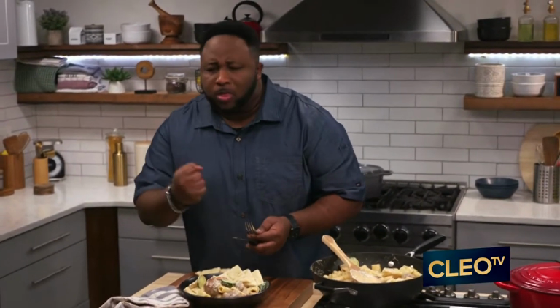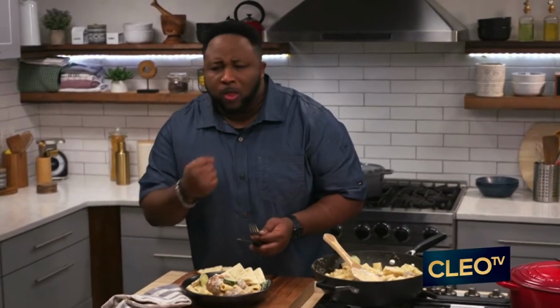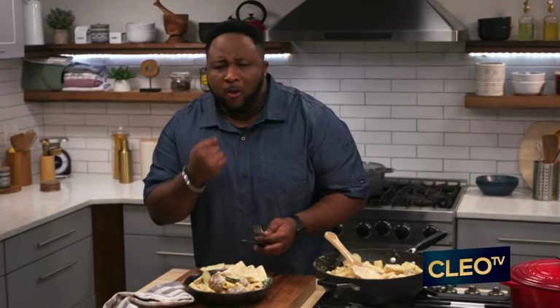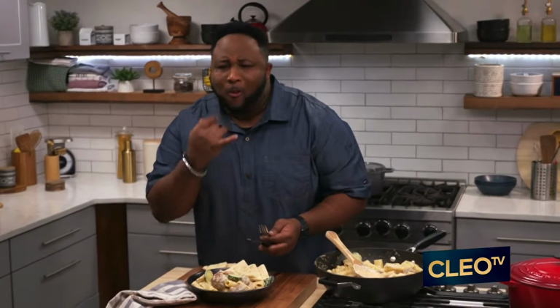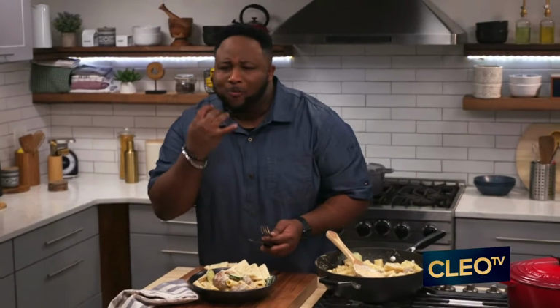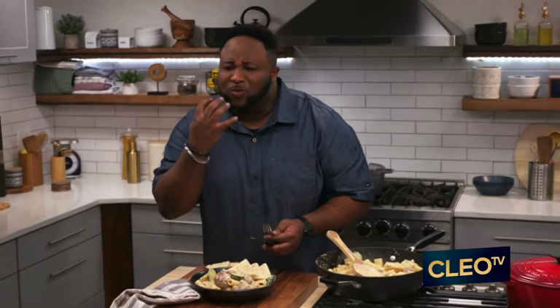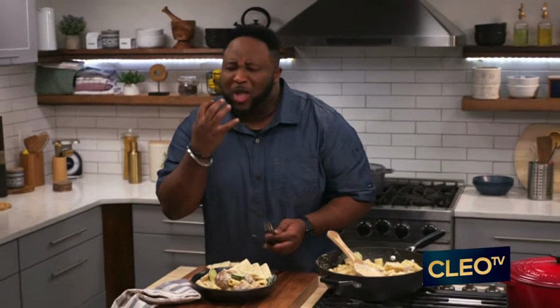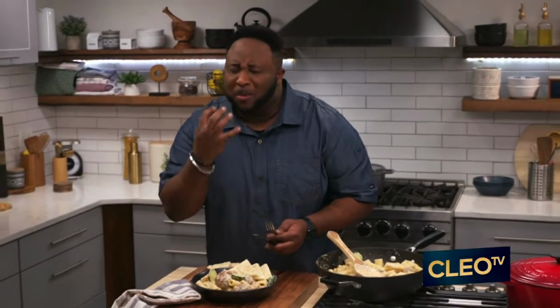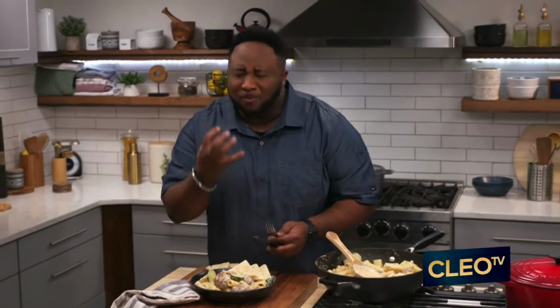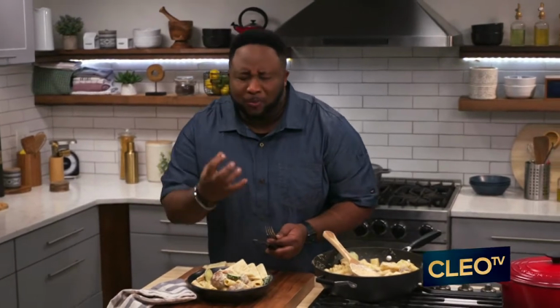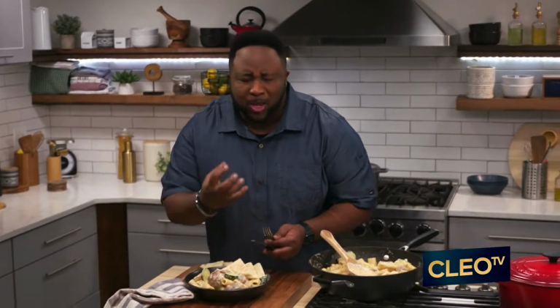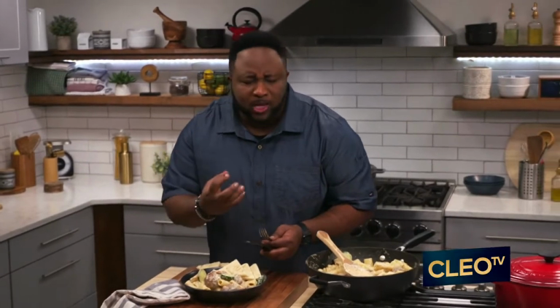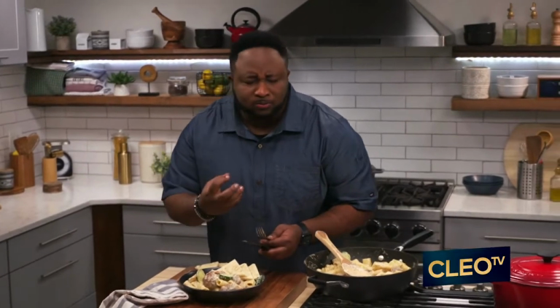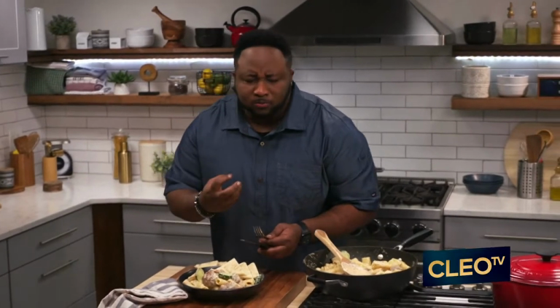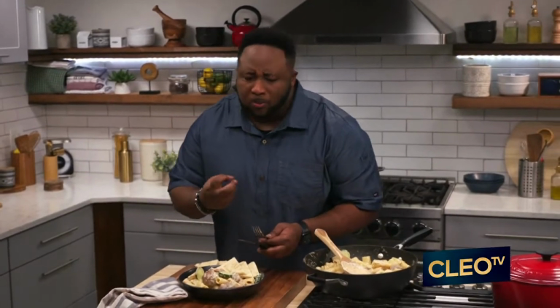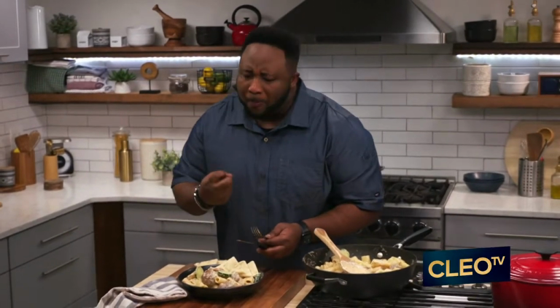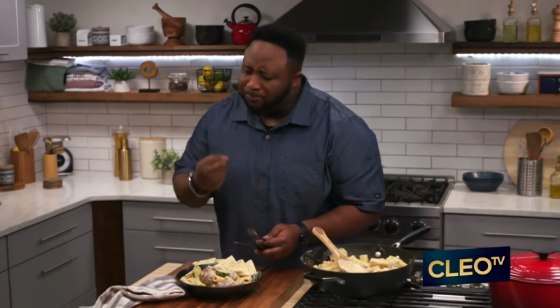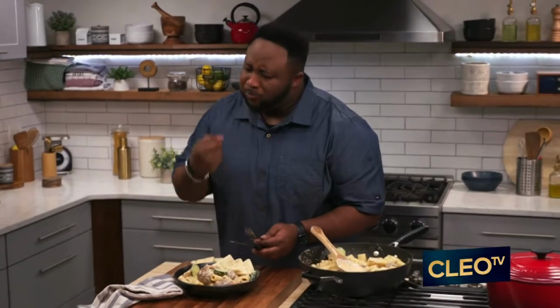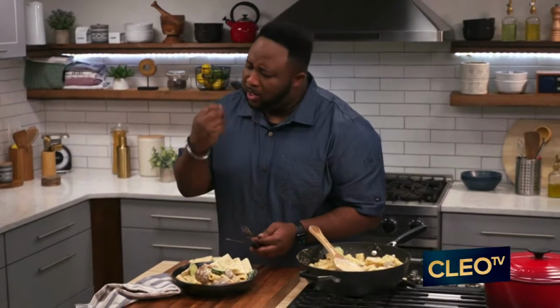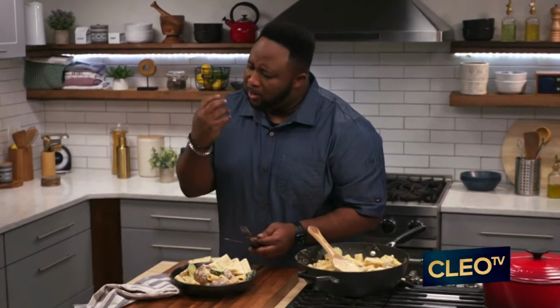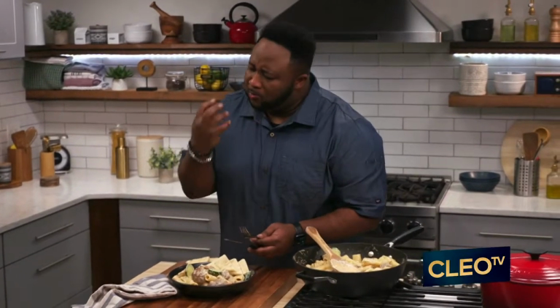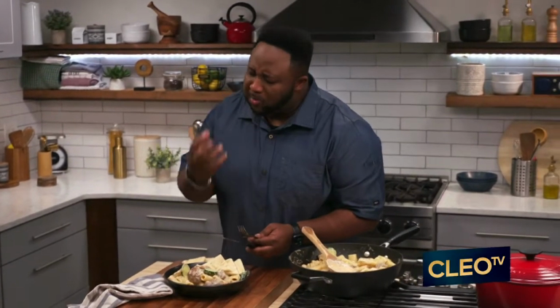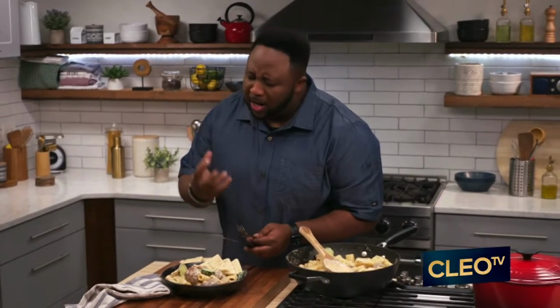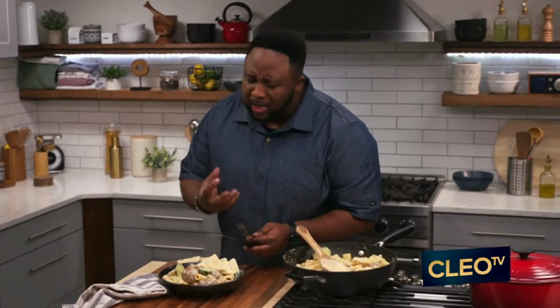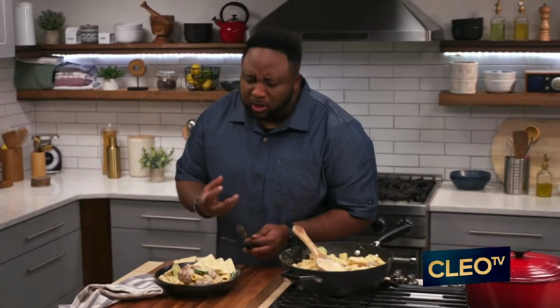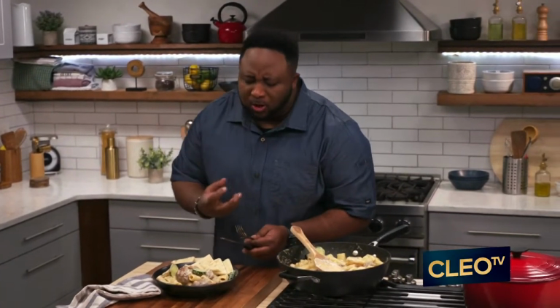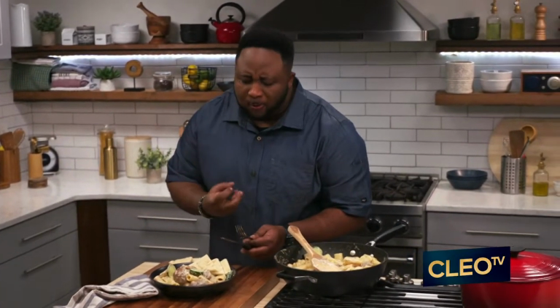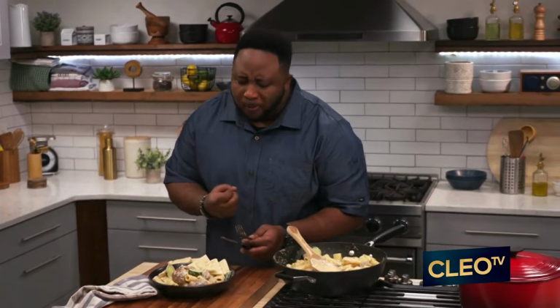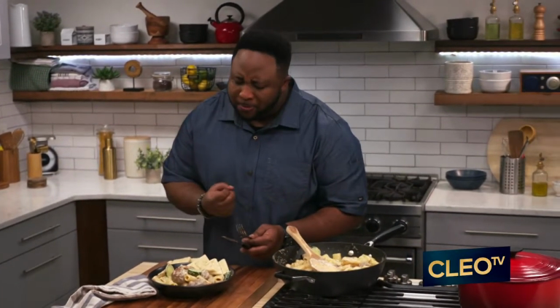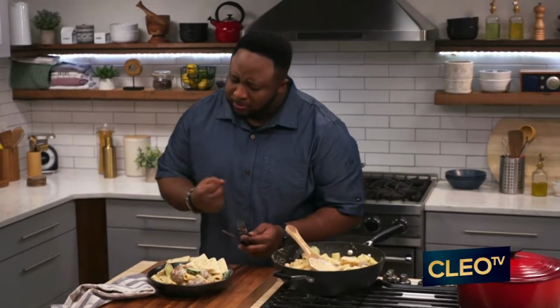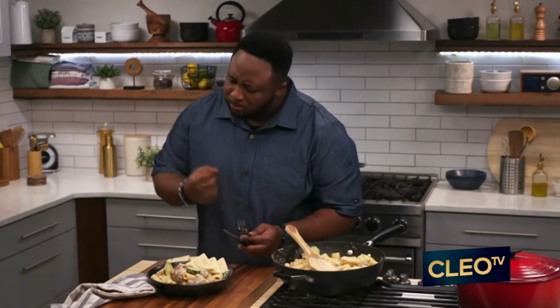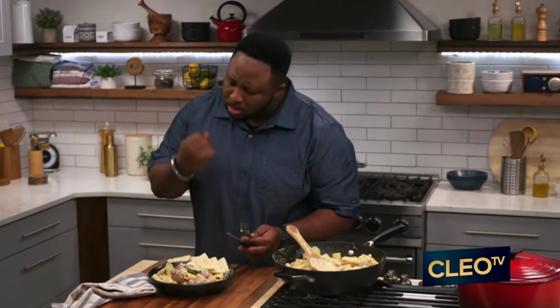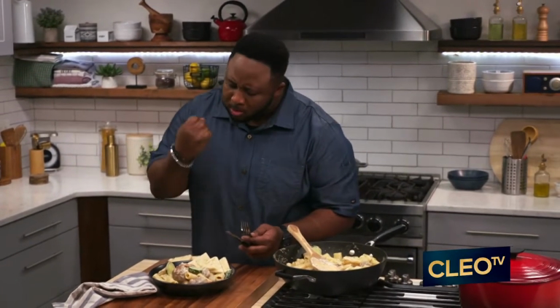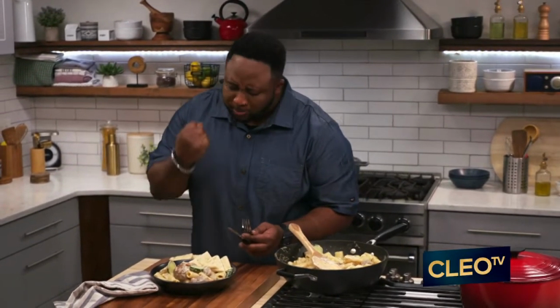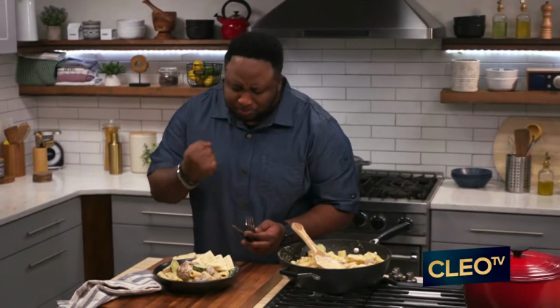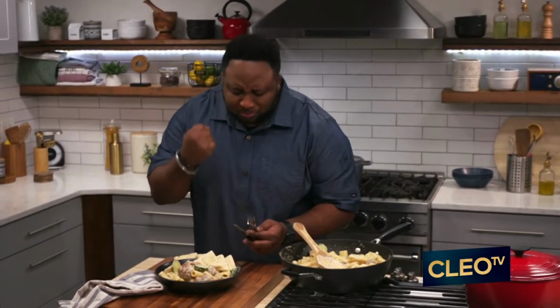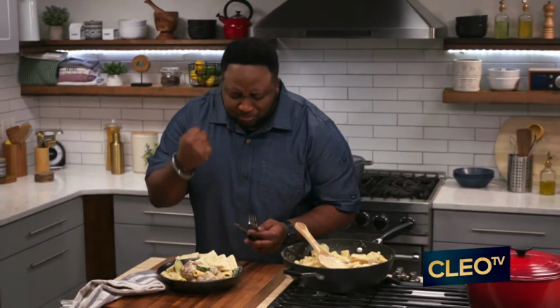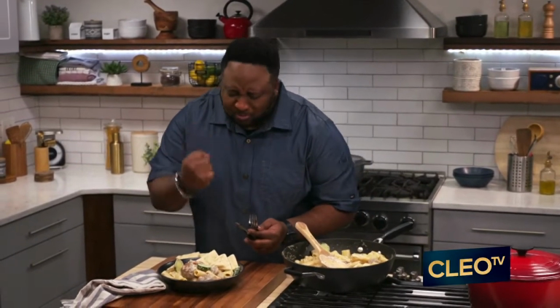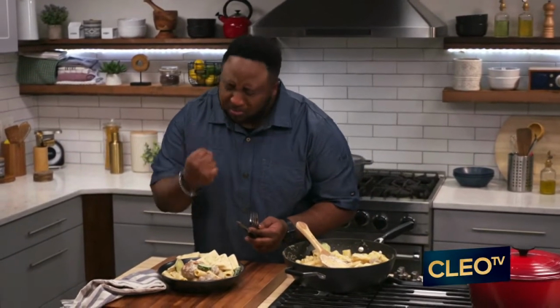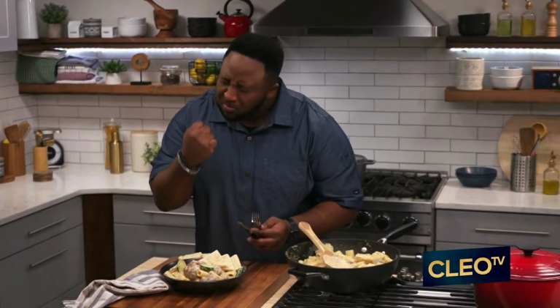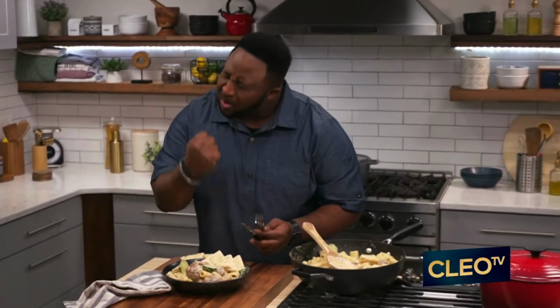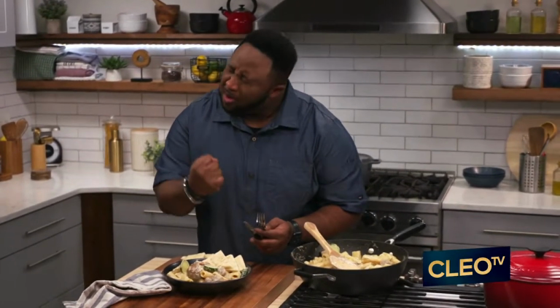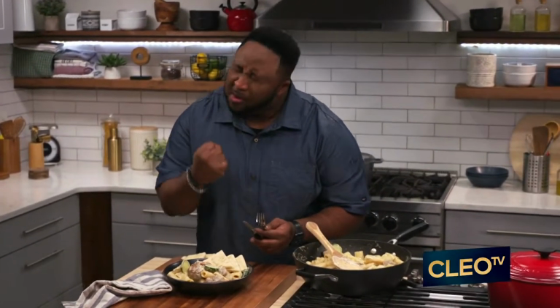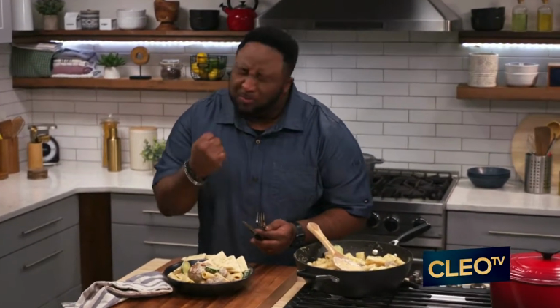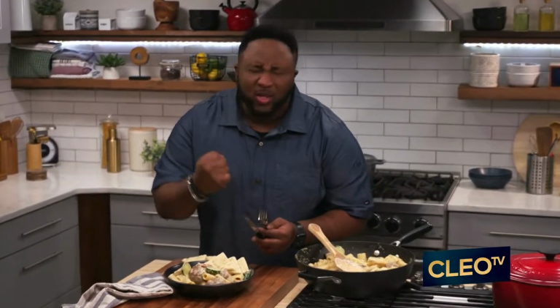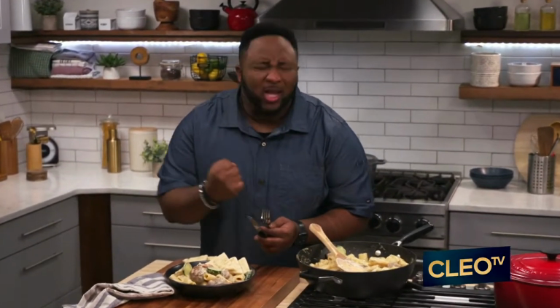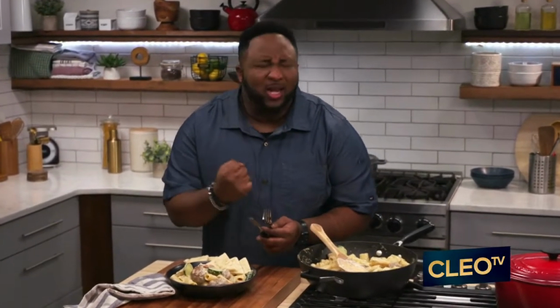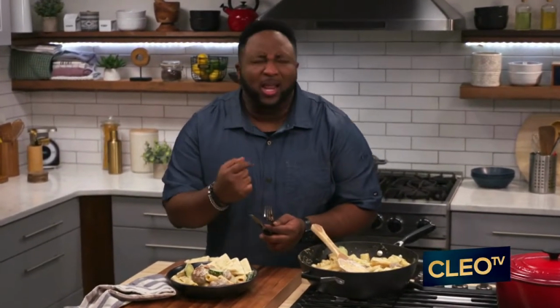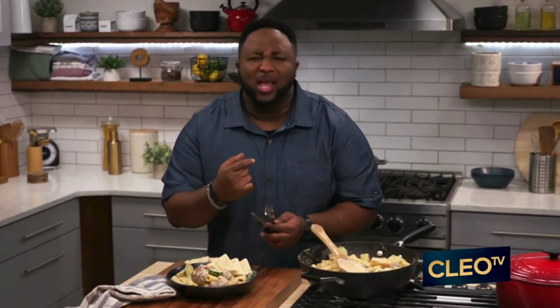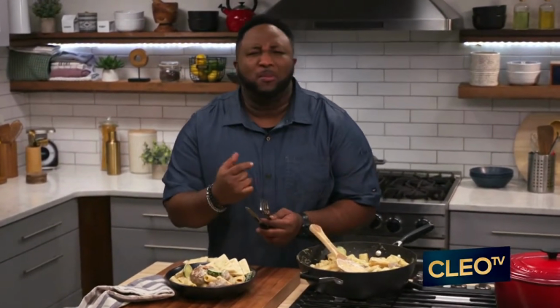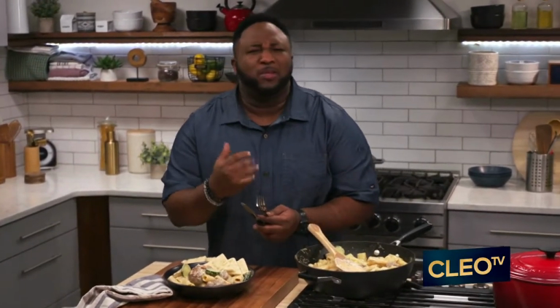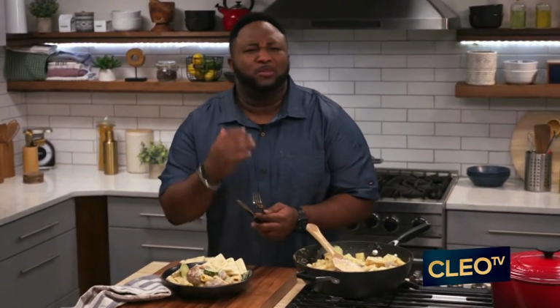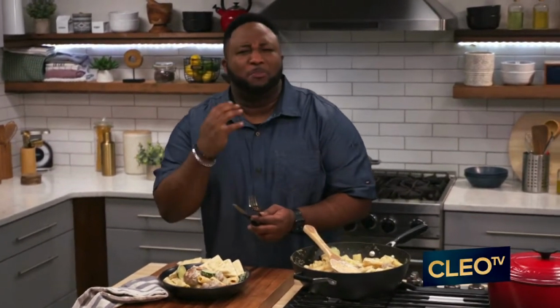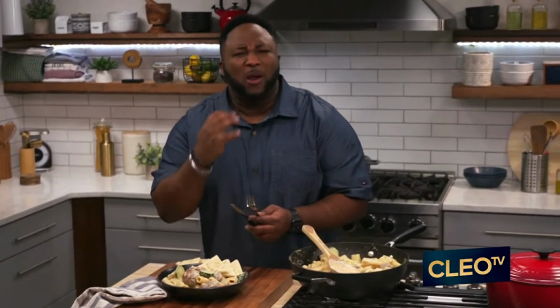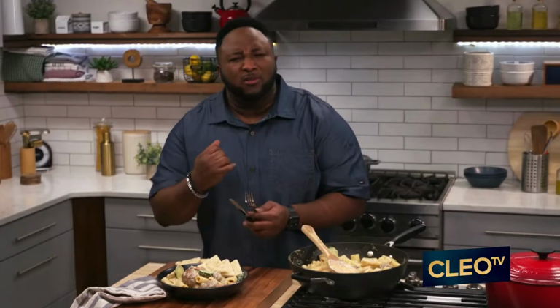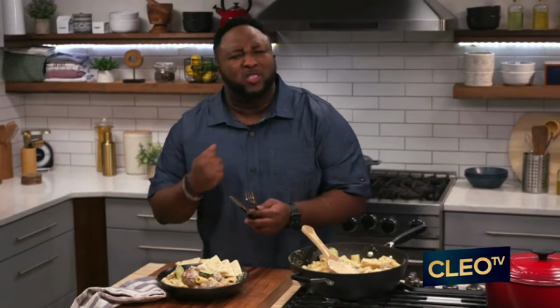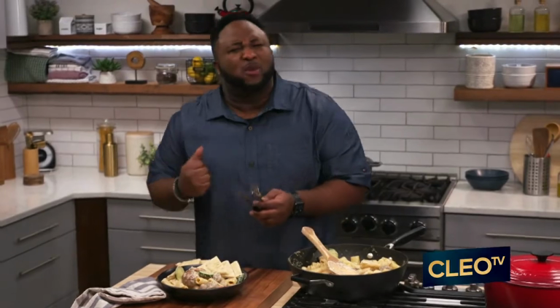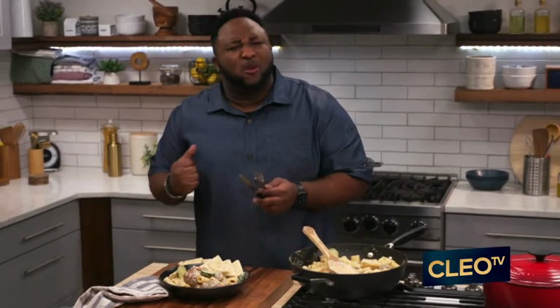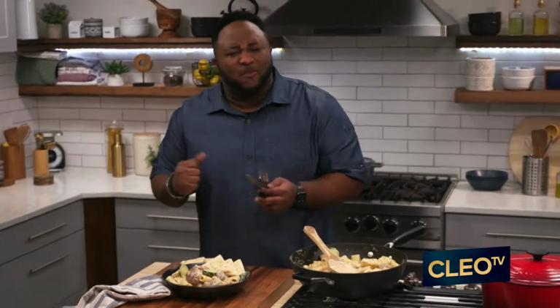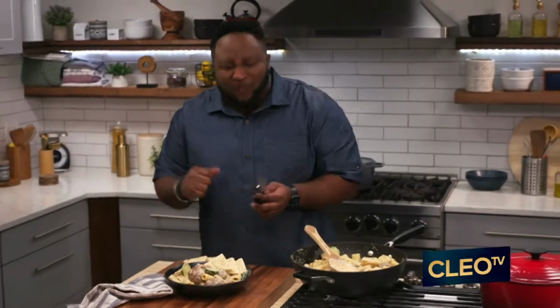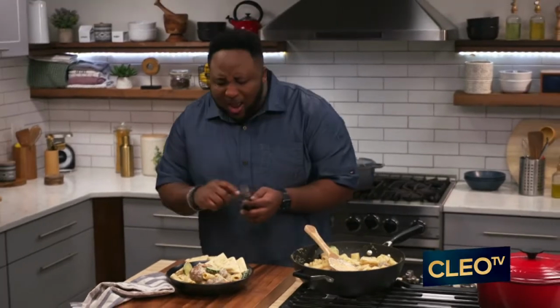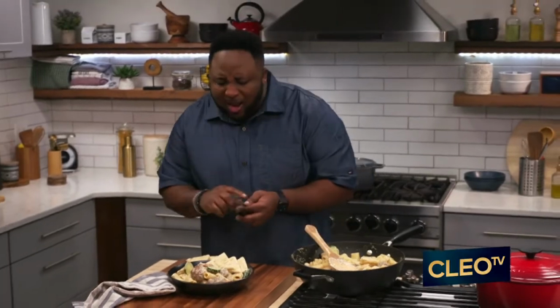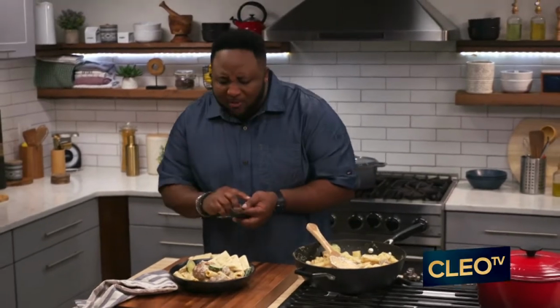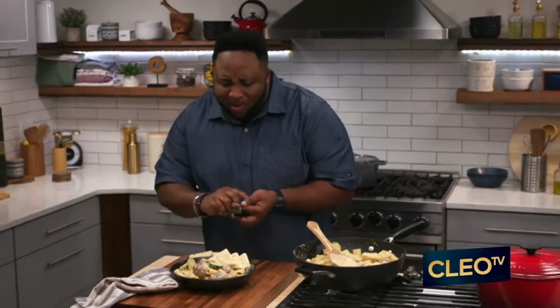That mint, that oregano — that lamb is bursting with flavor.